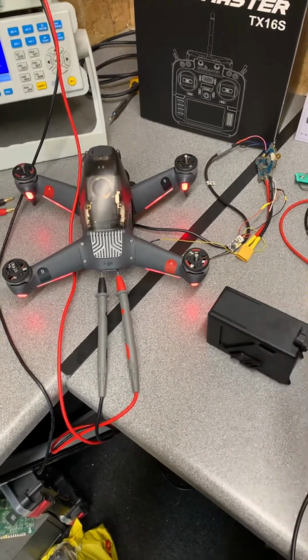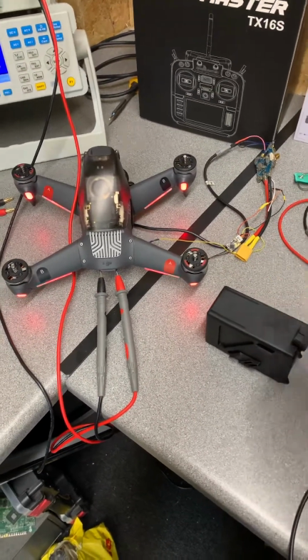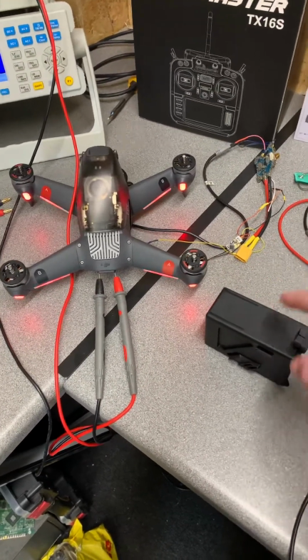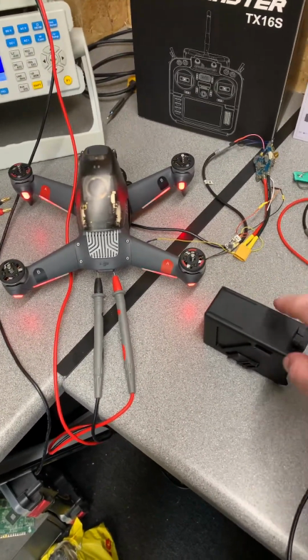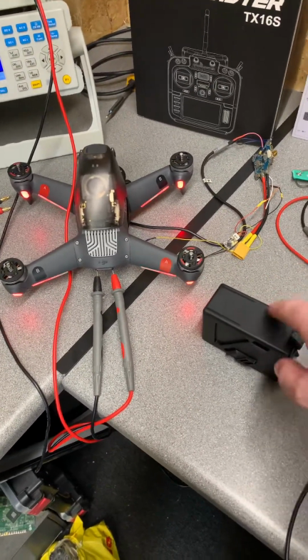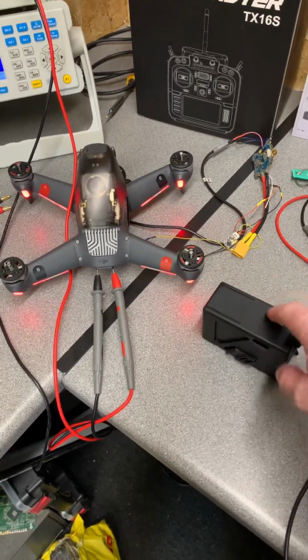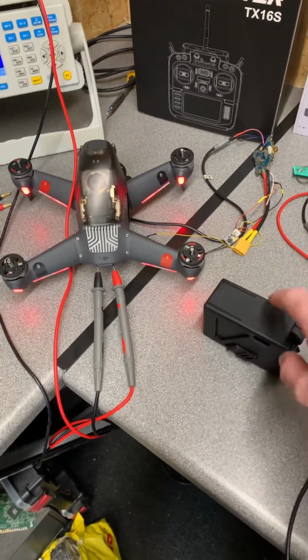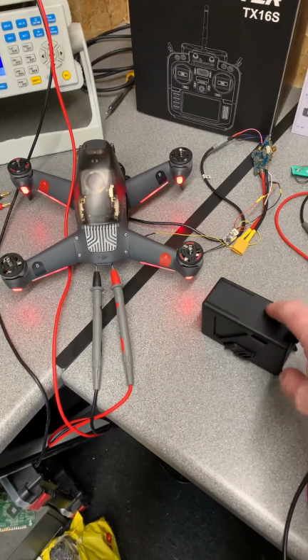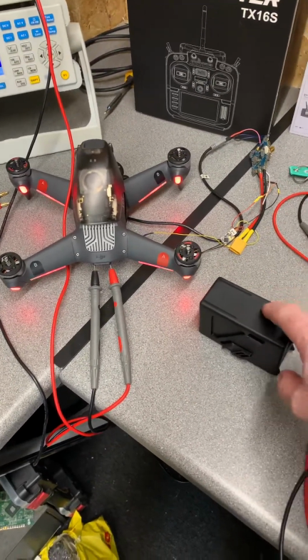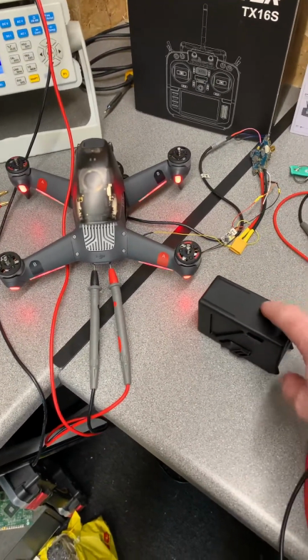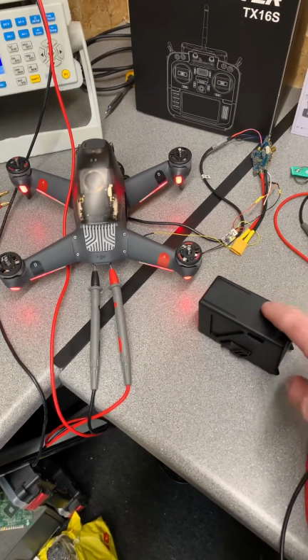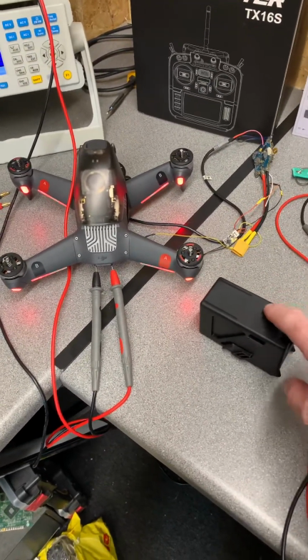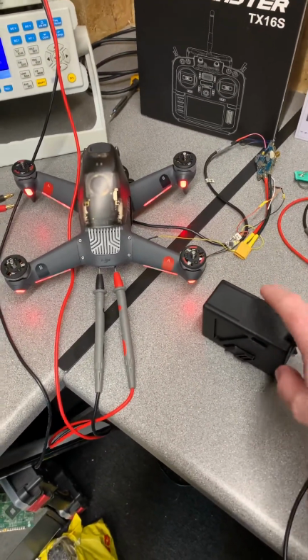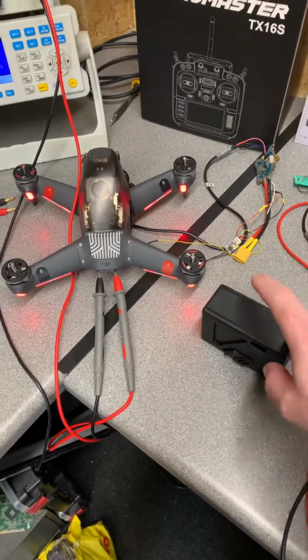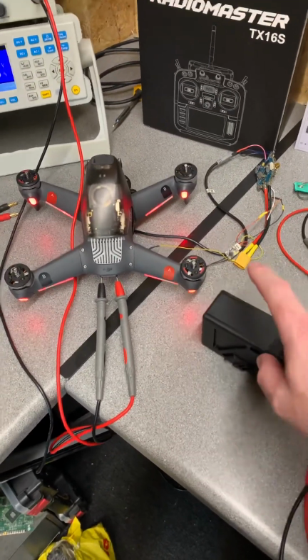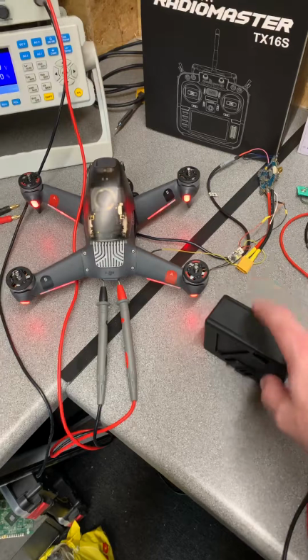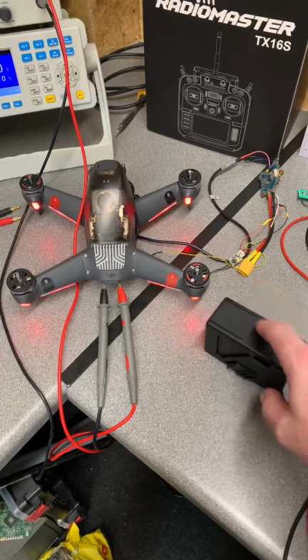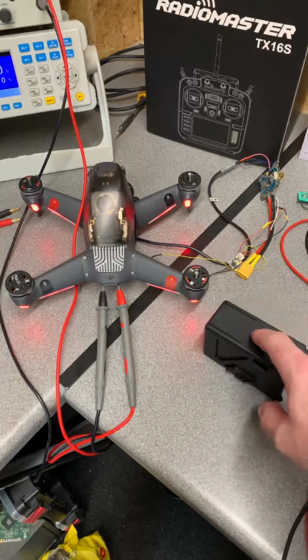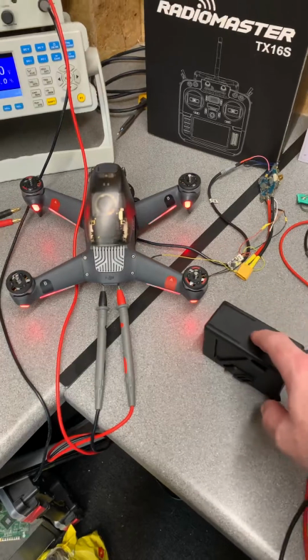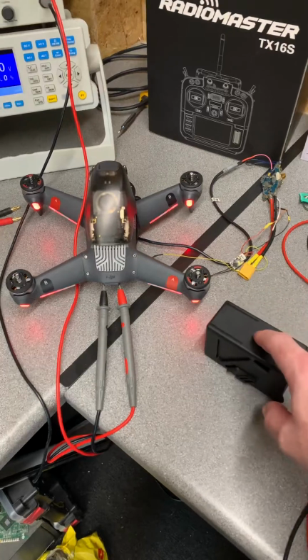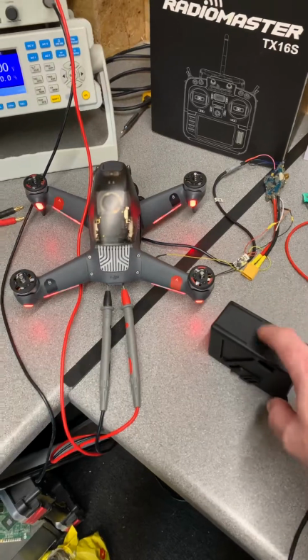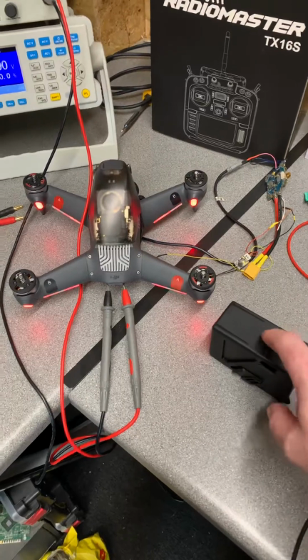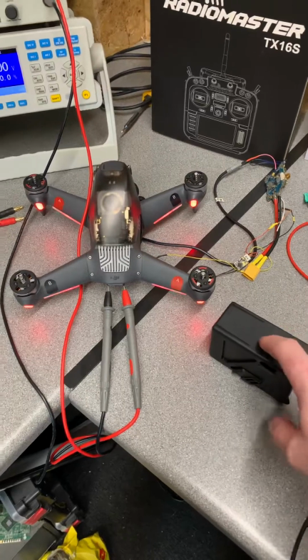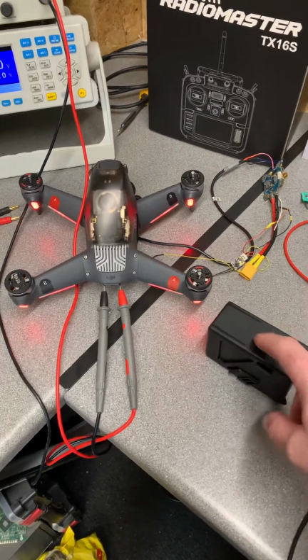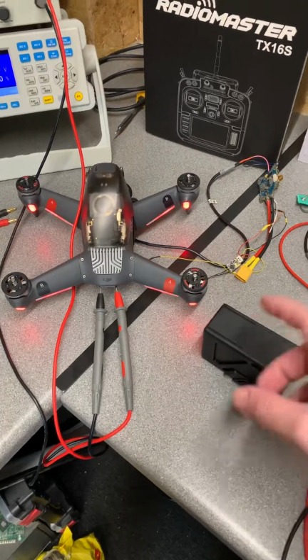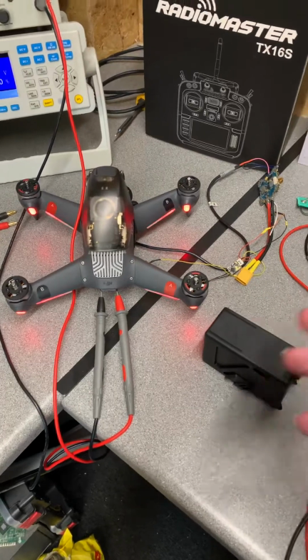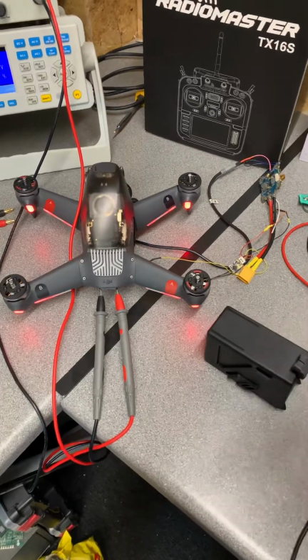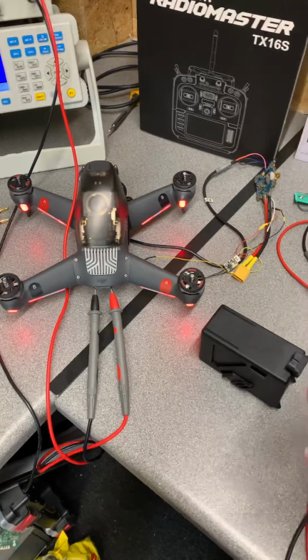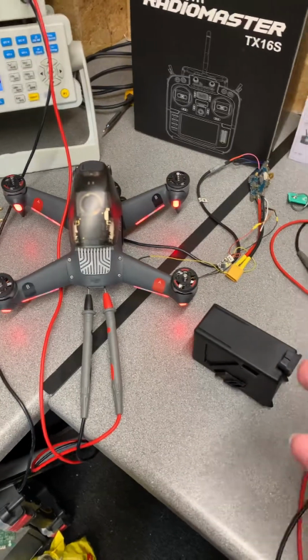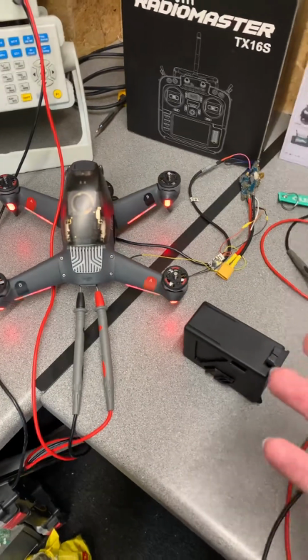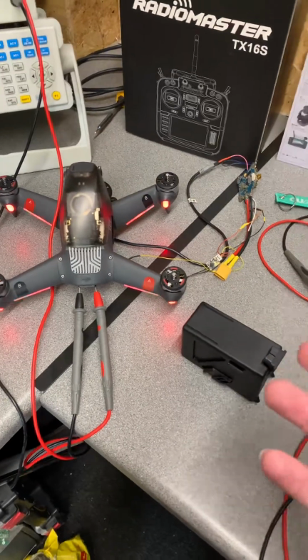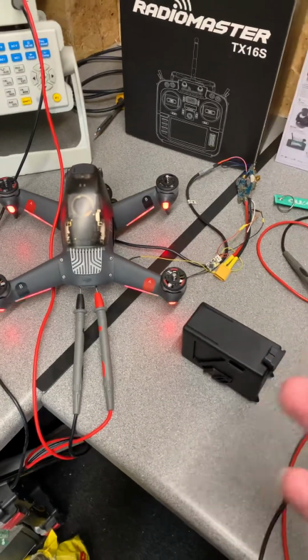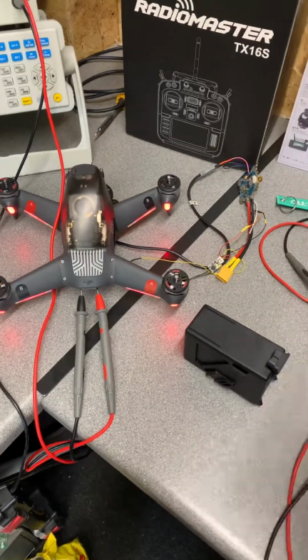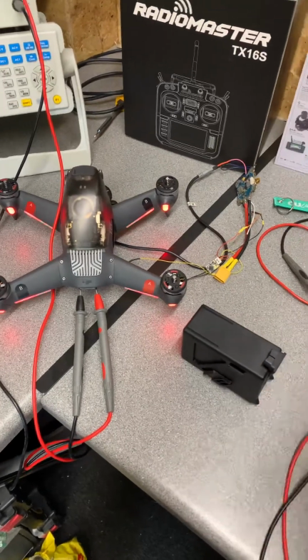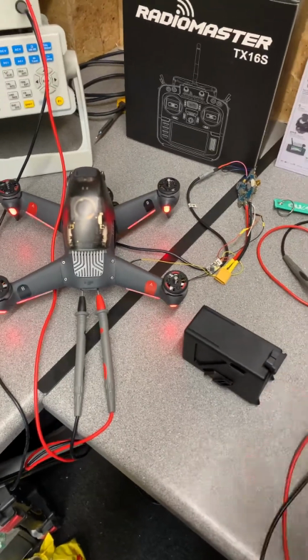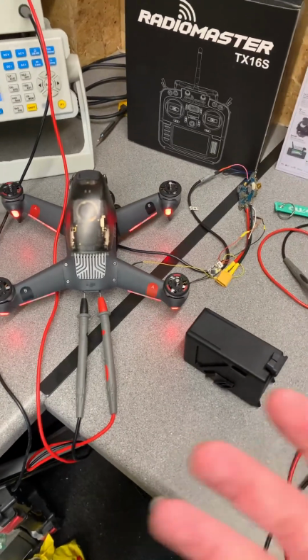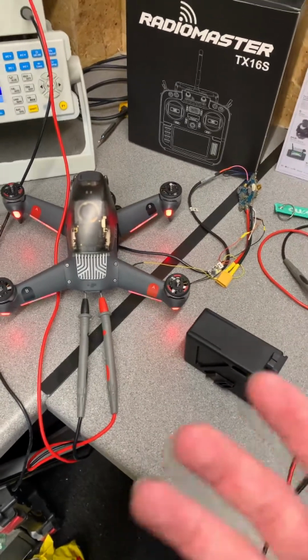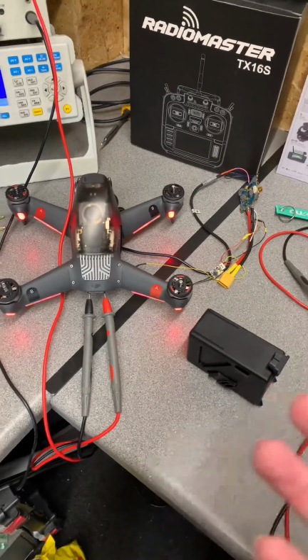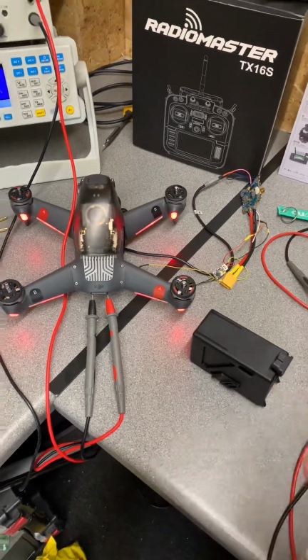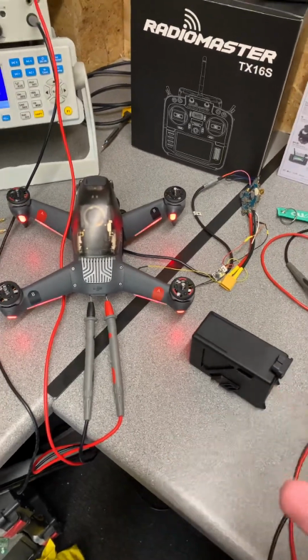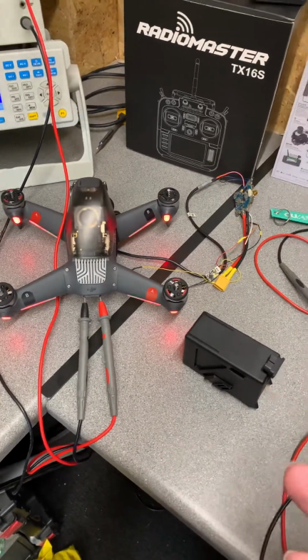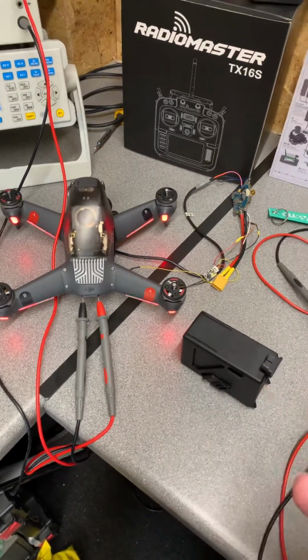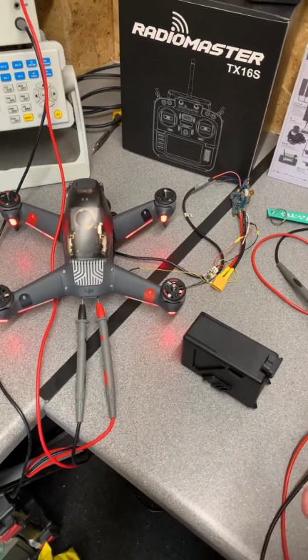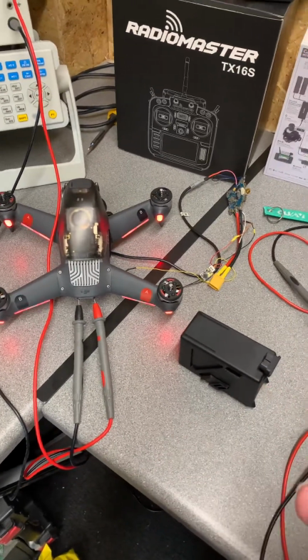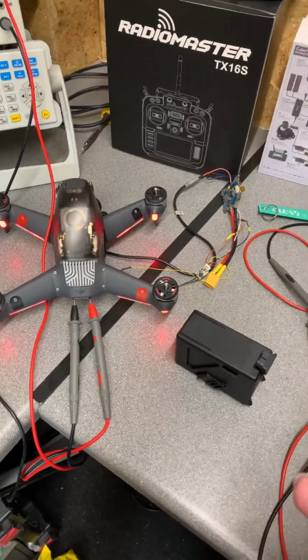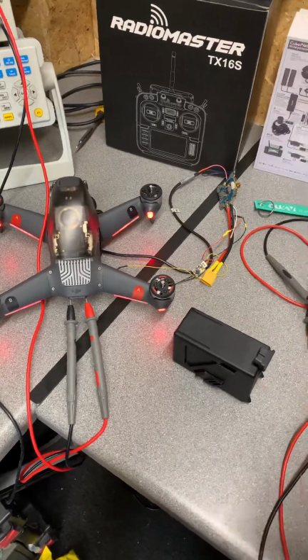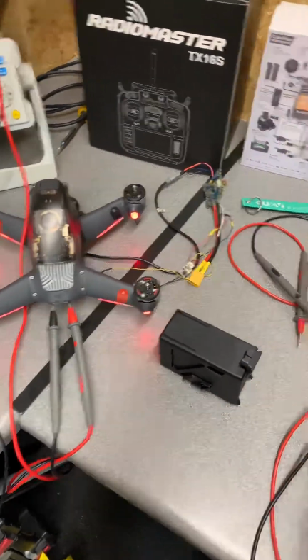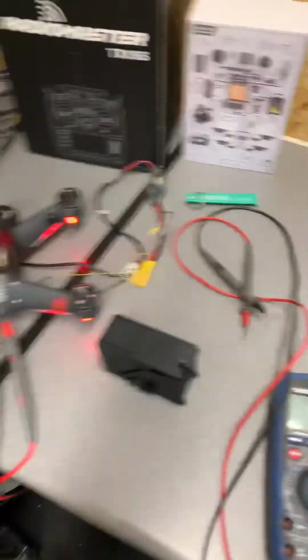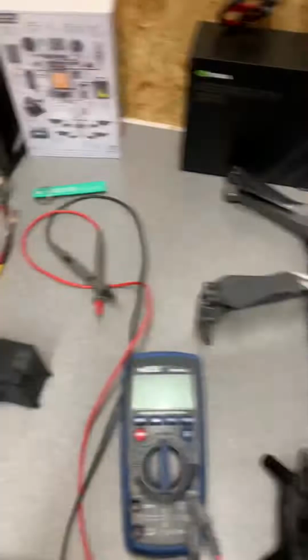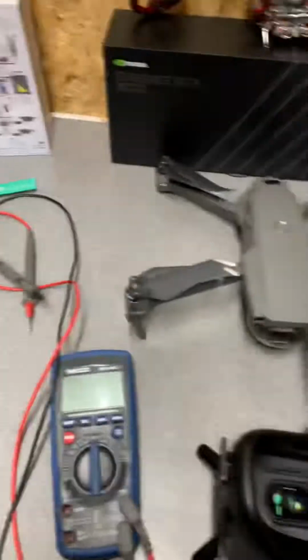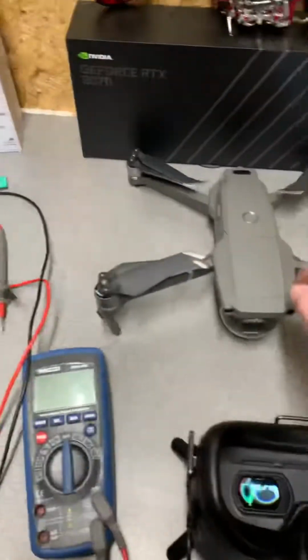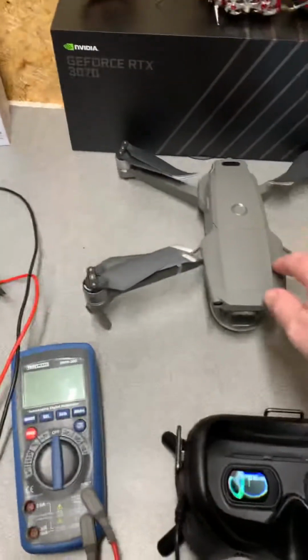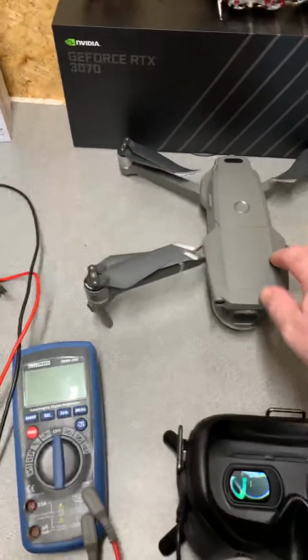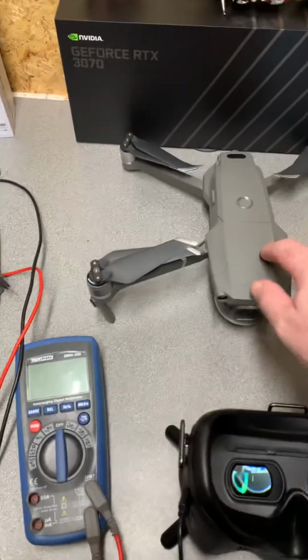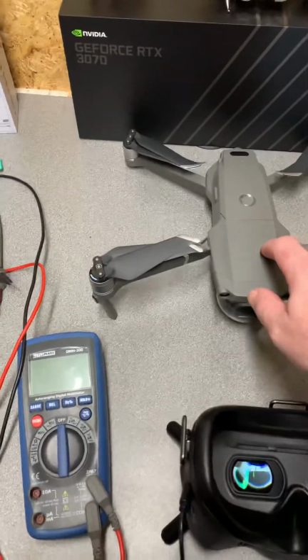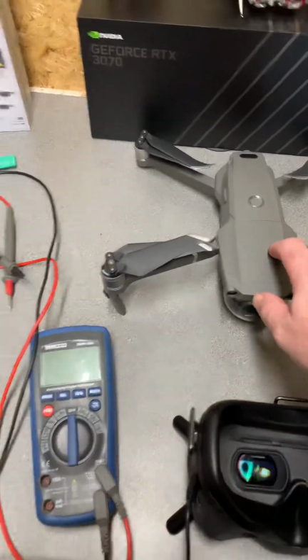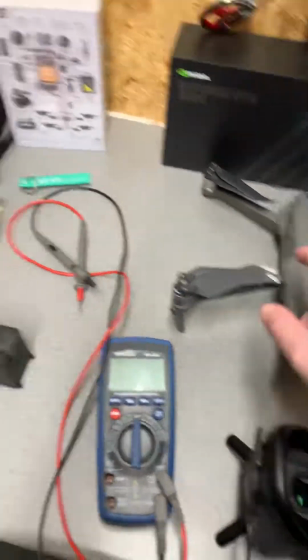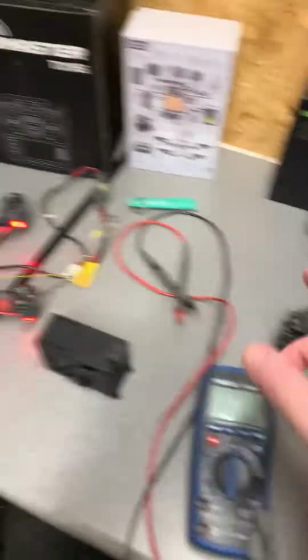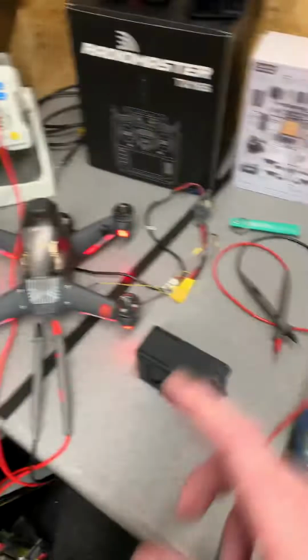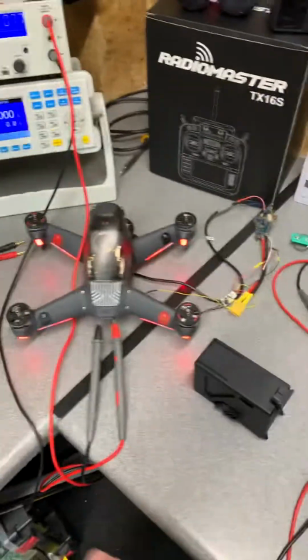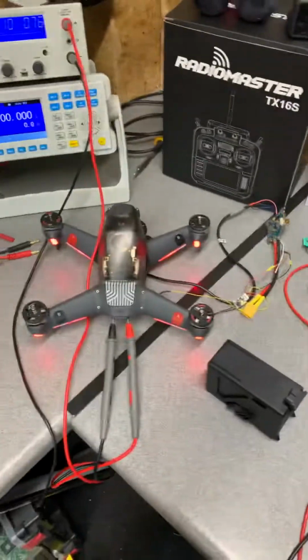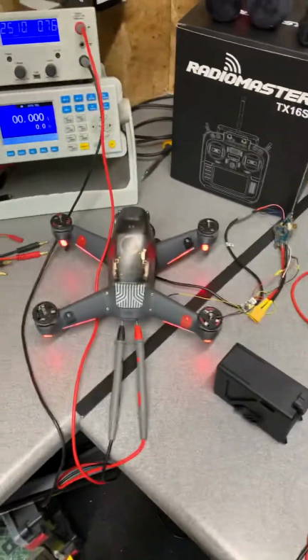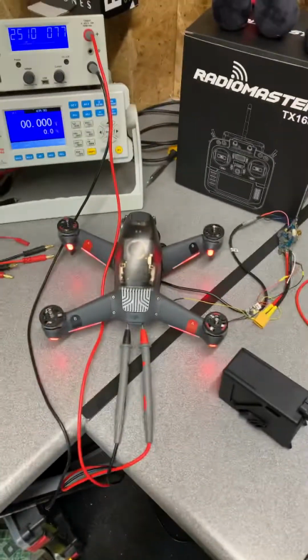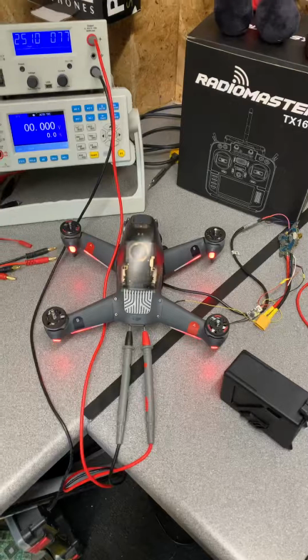And frankly, these ones are massively overpriced, in my opinion, compared to some of the other models out there, including the Mavic 2 Pro.